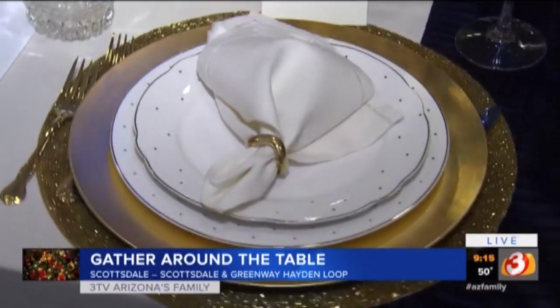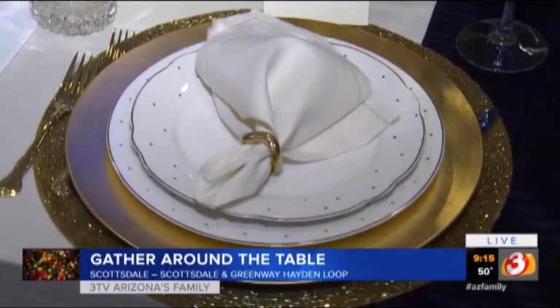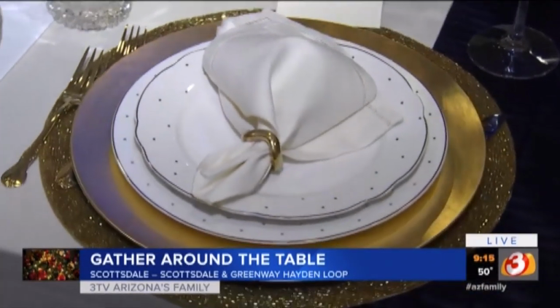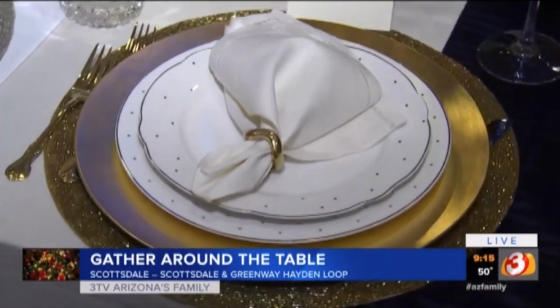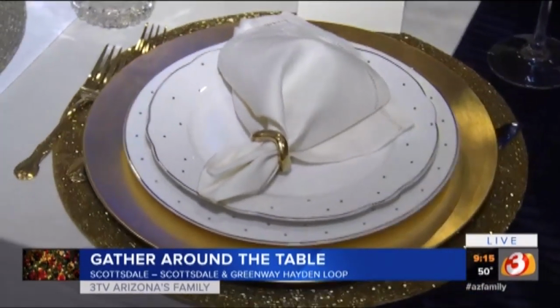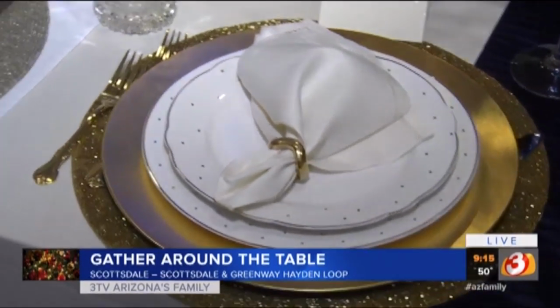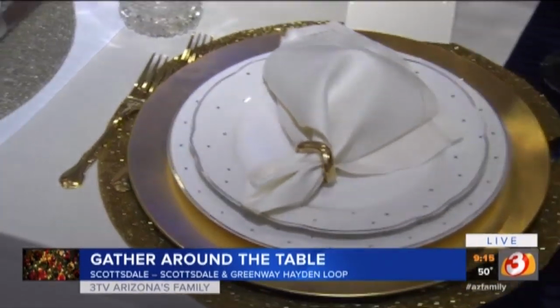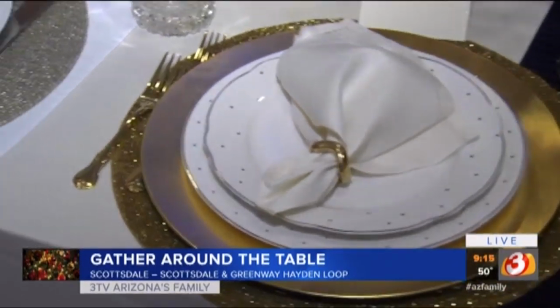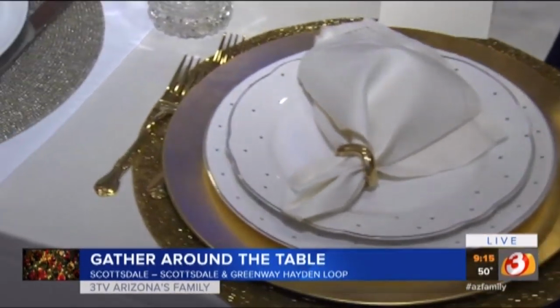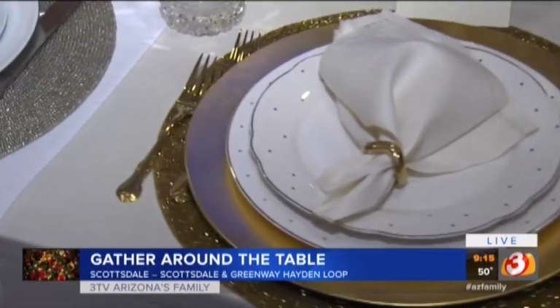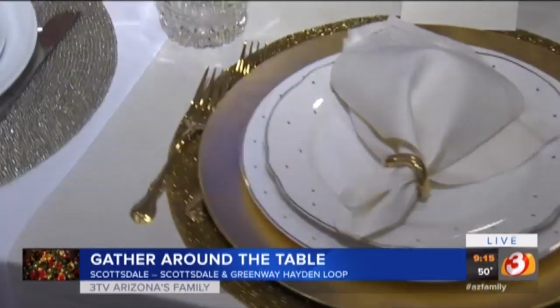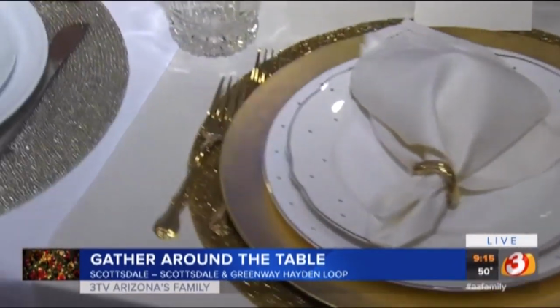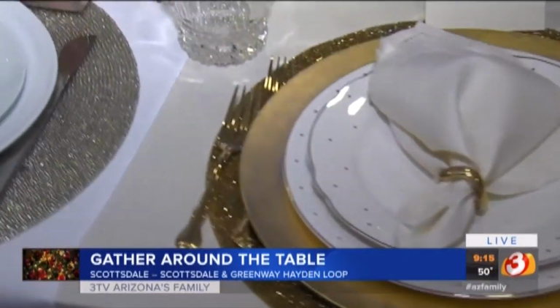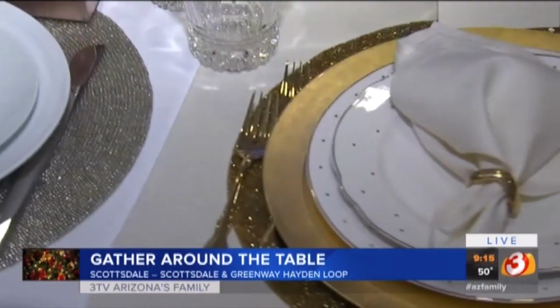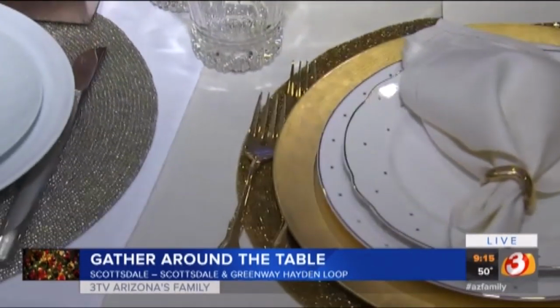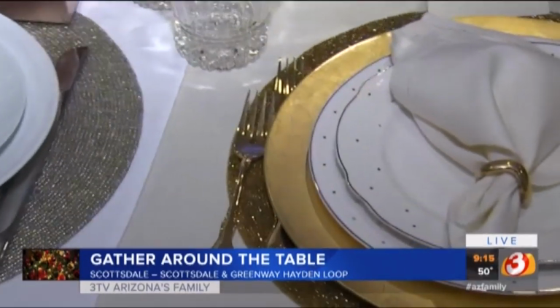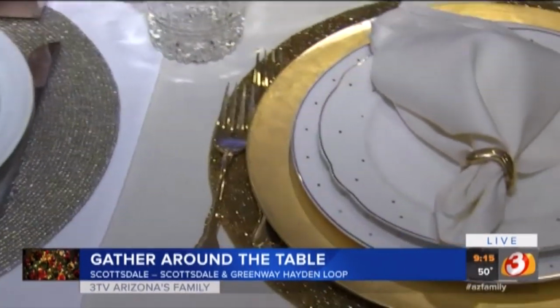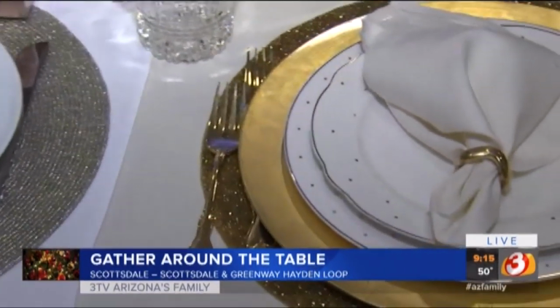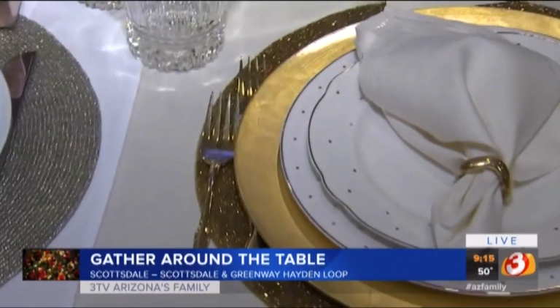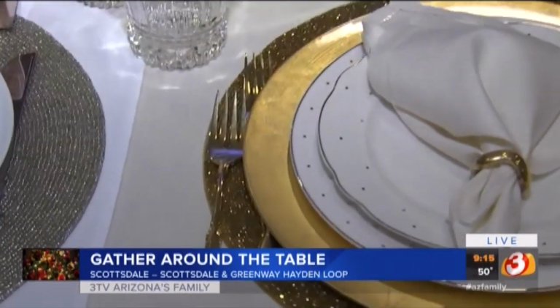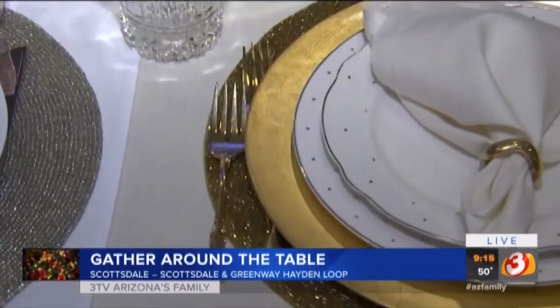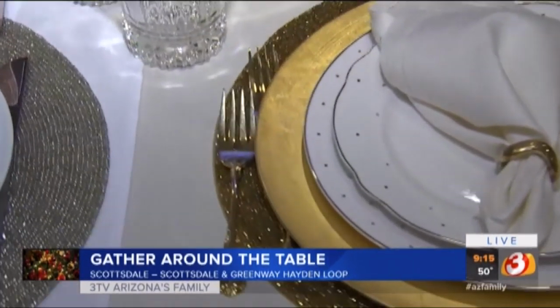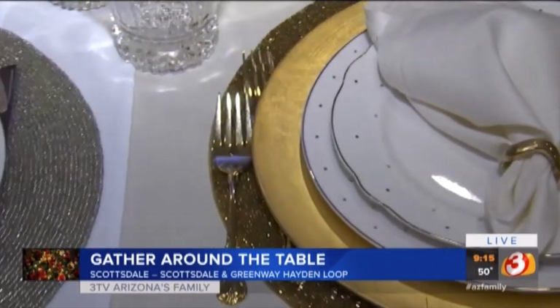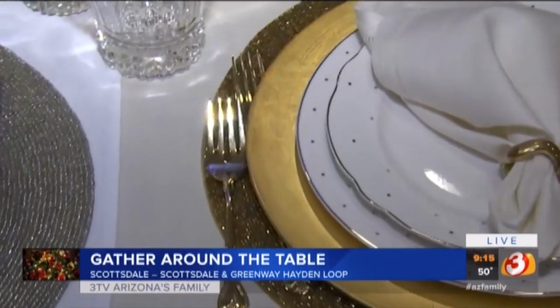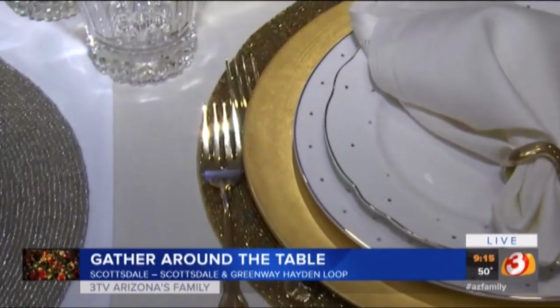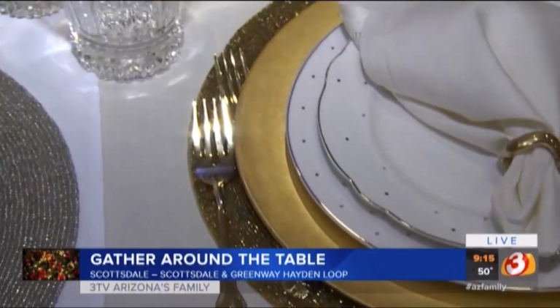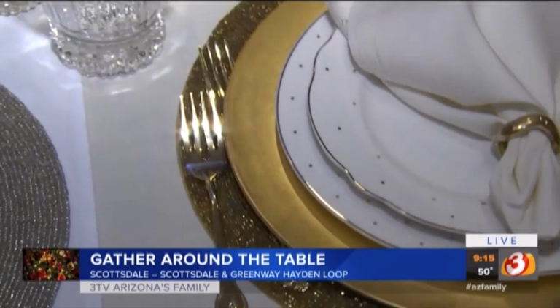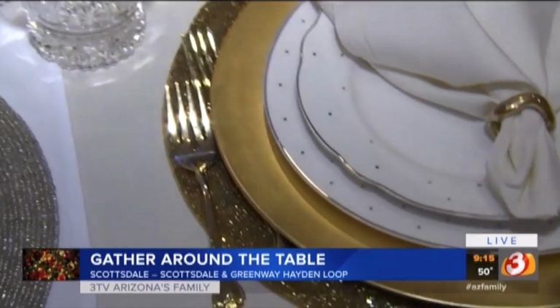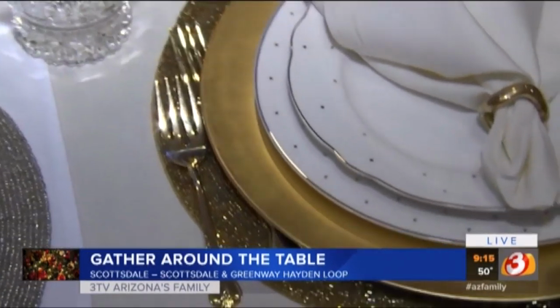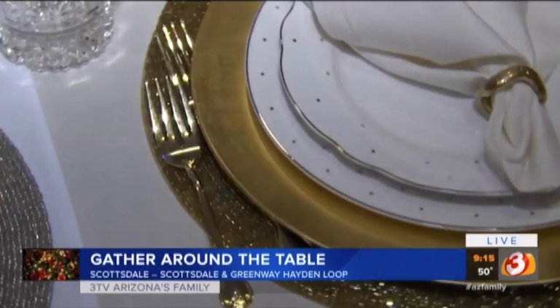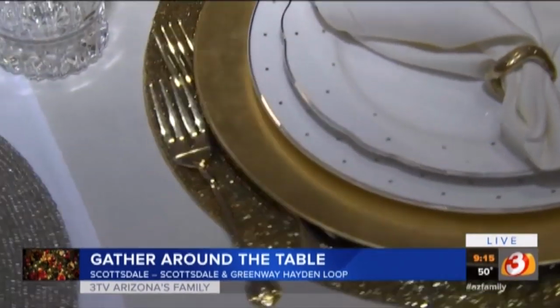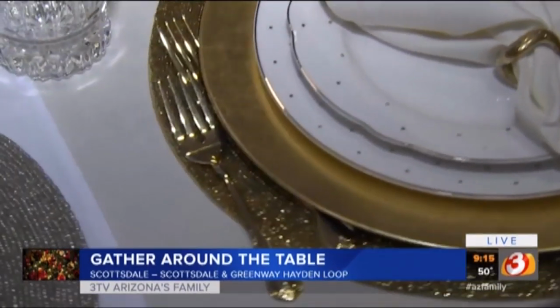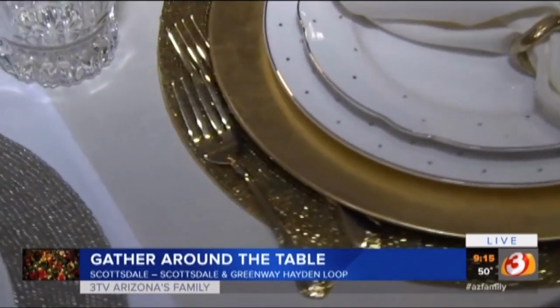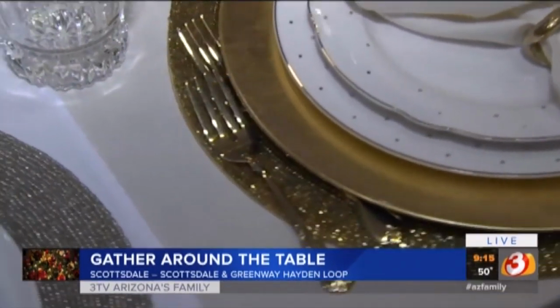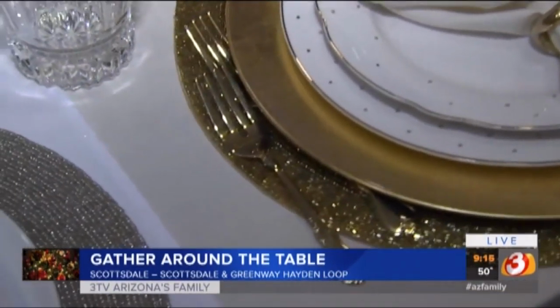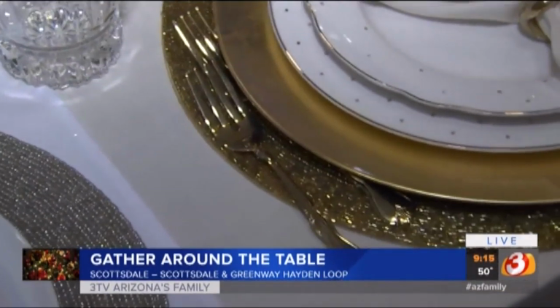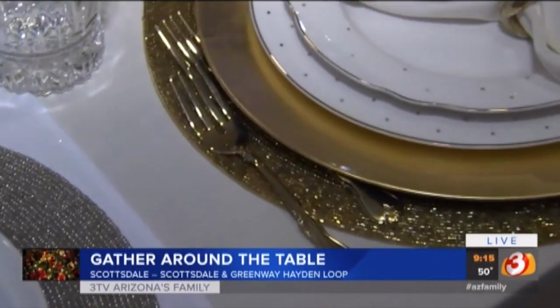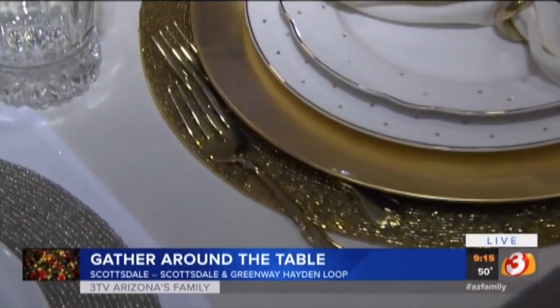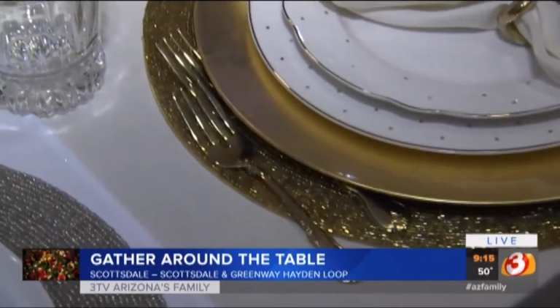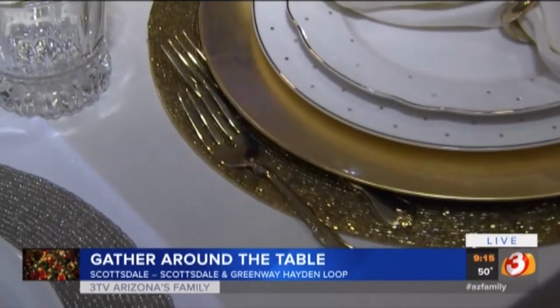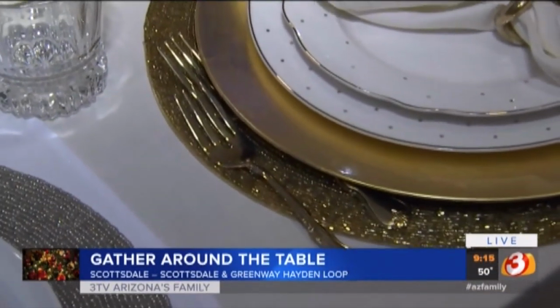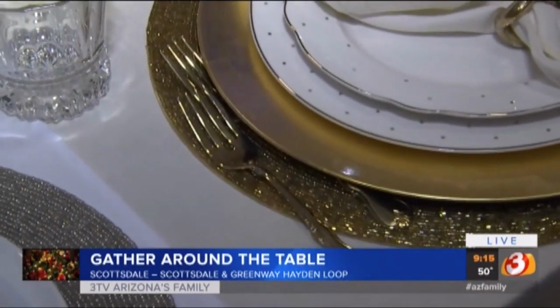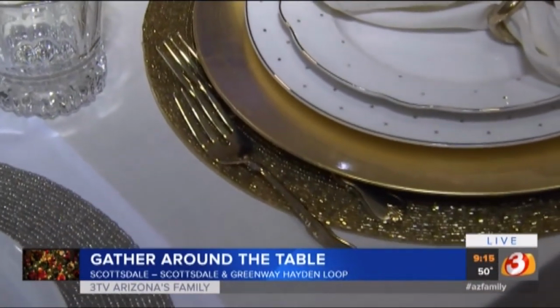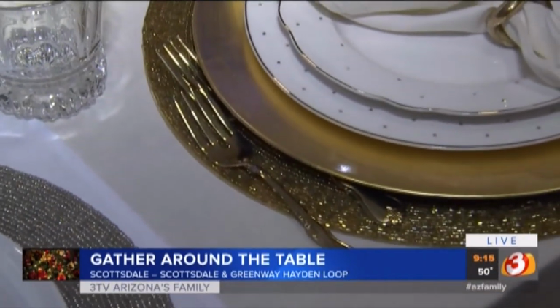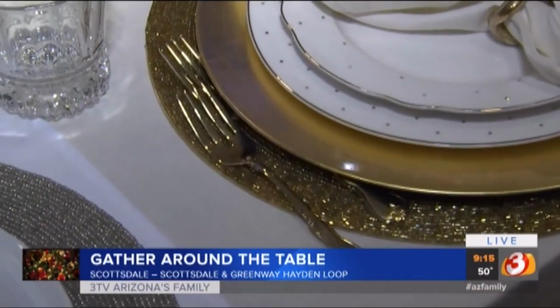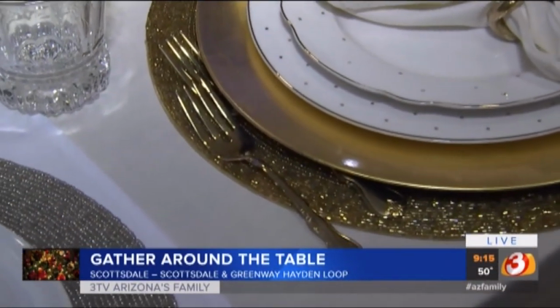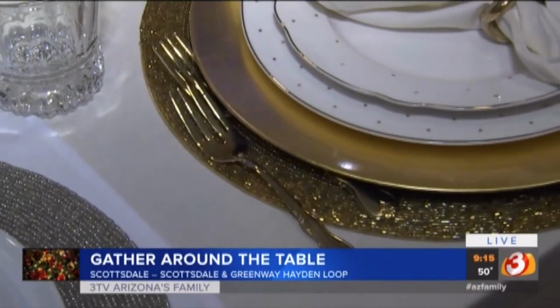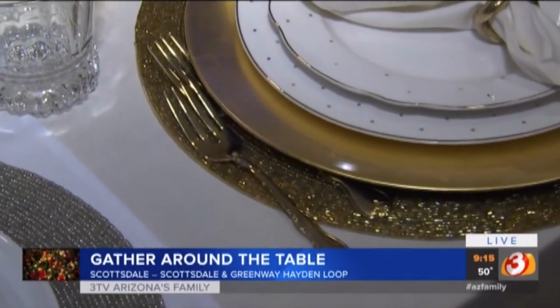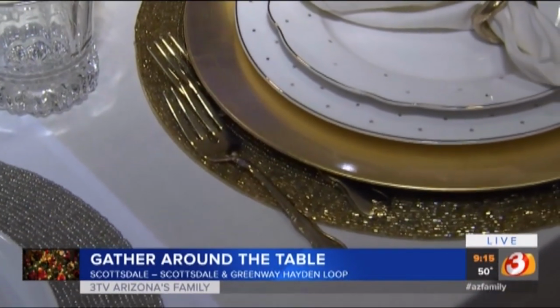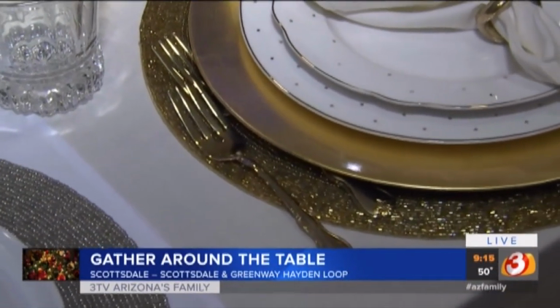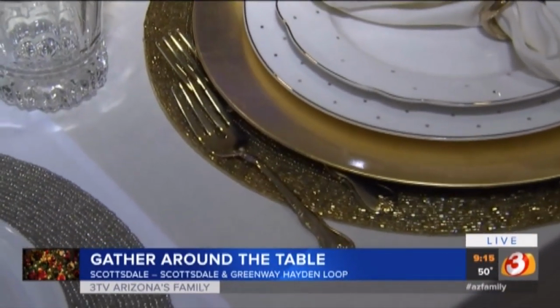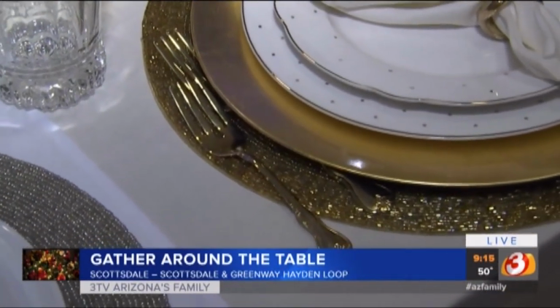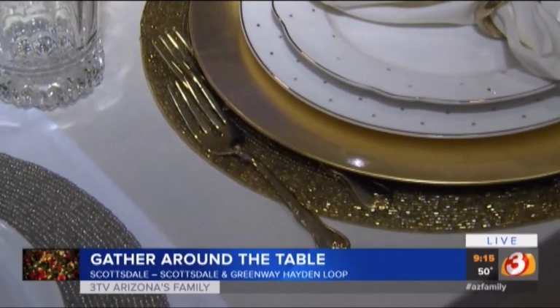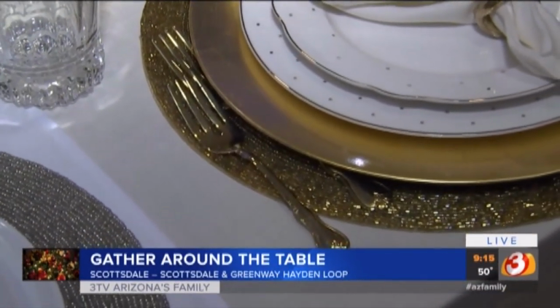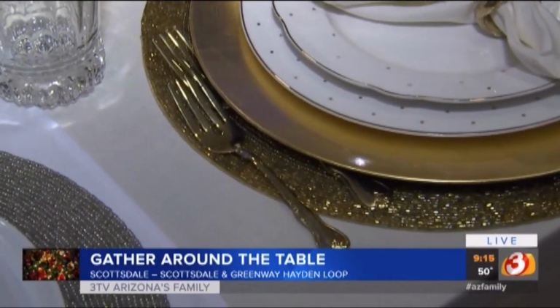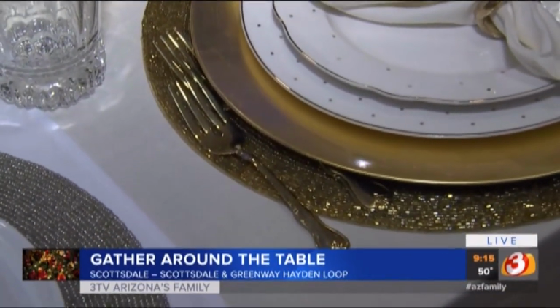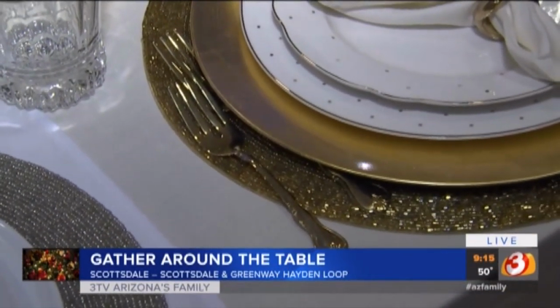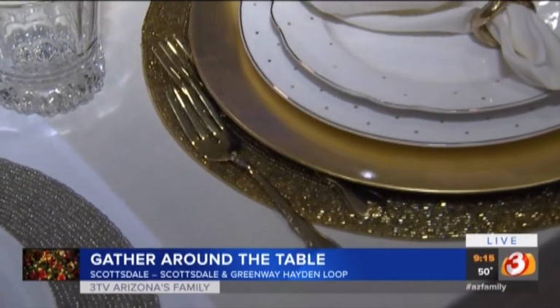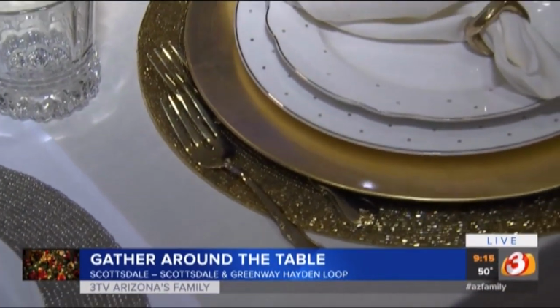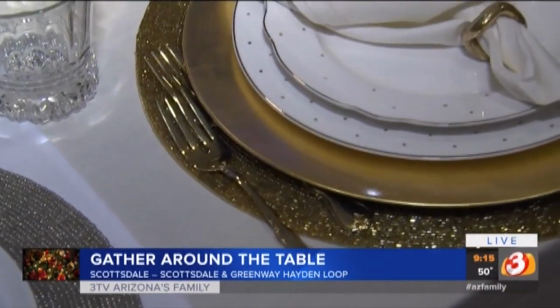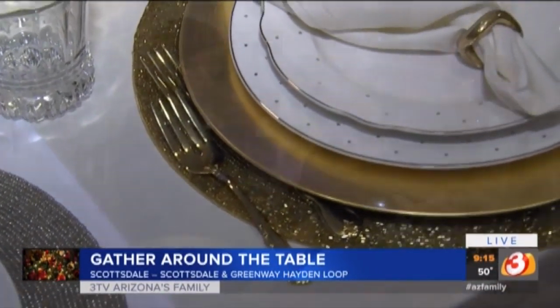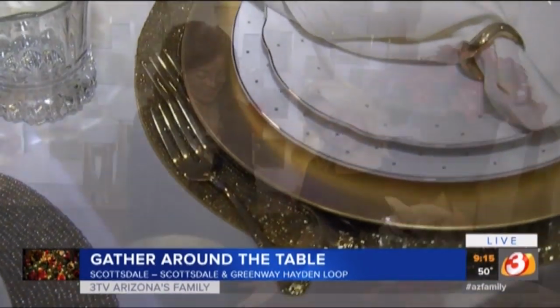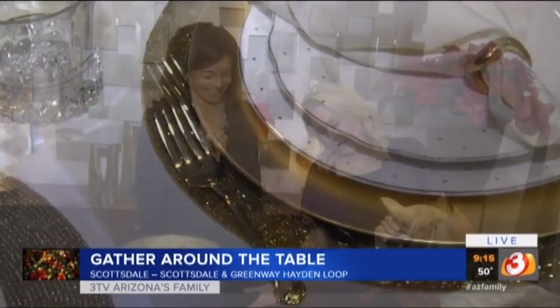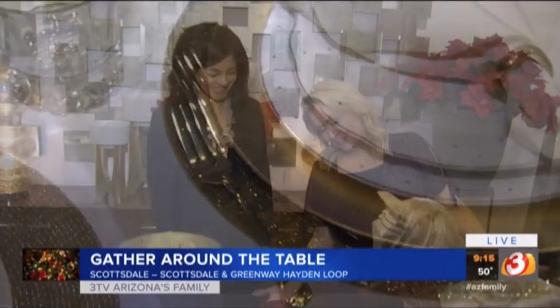Is this new to see gold in silverware like this? Not really. It's been around, but you see it more — you see it more.